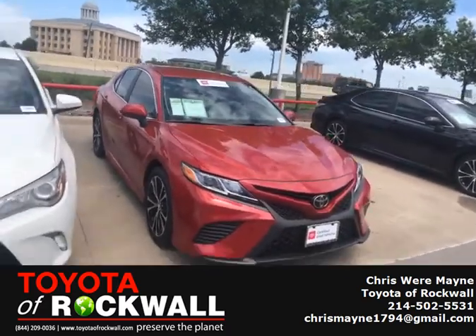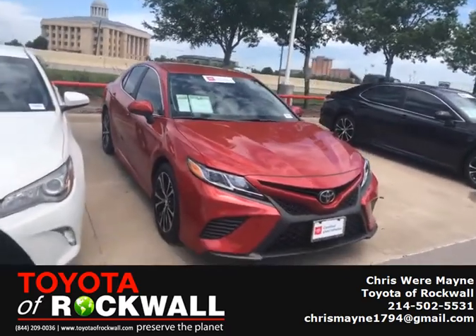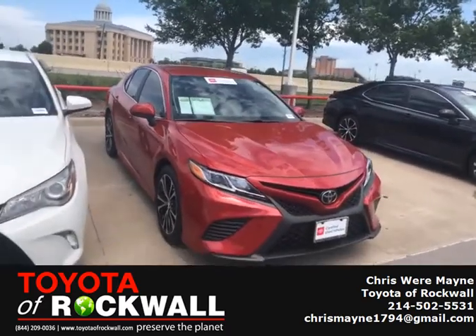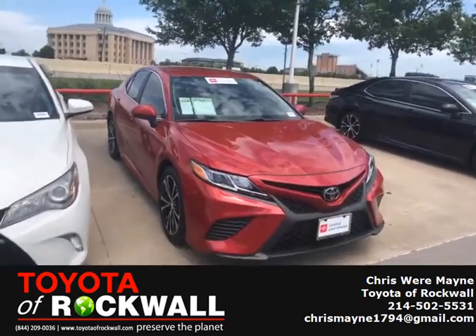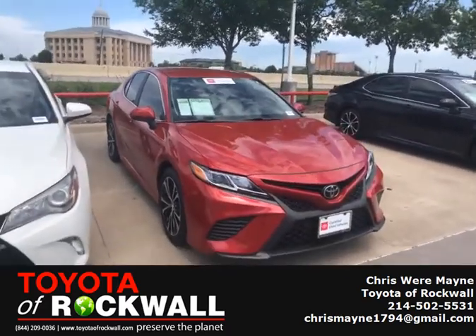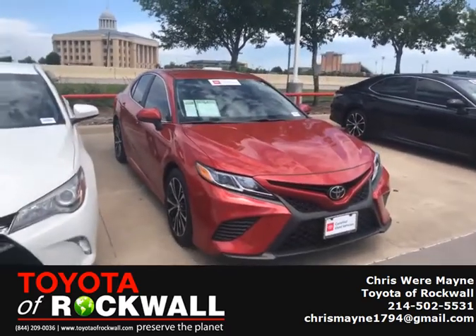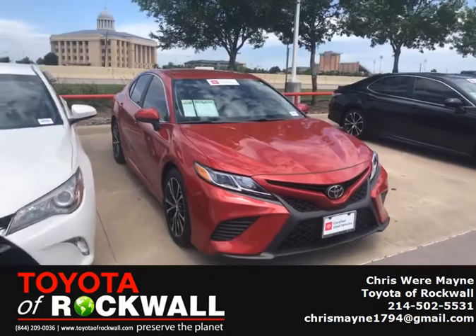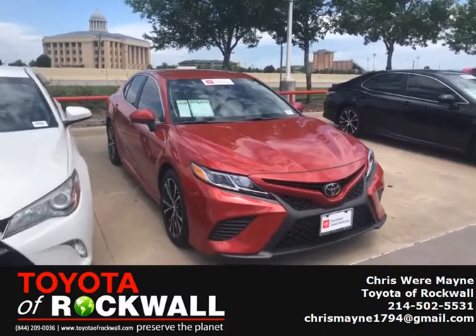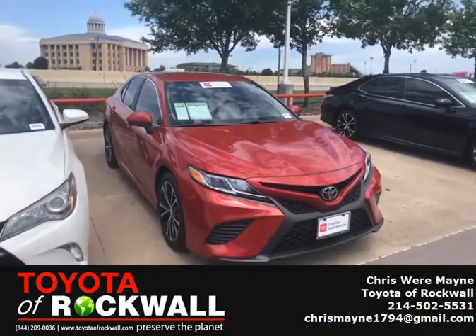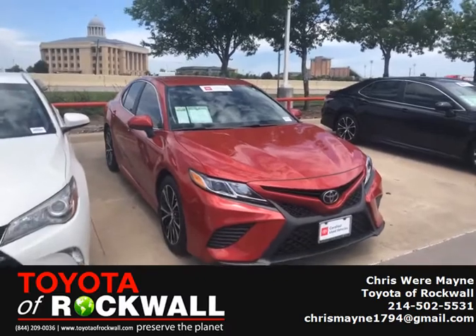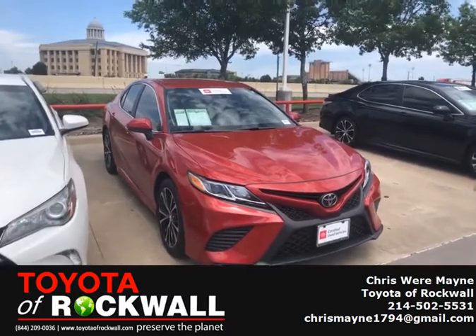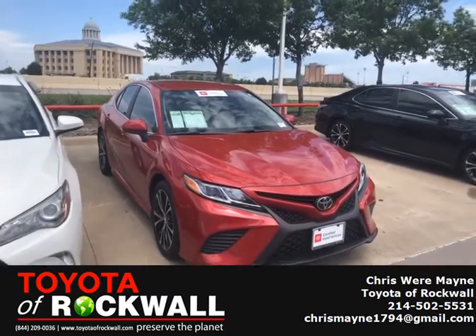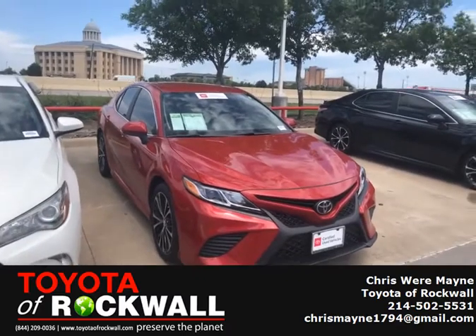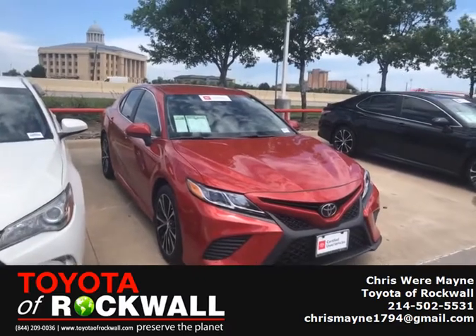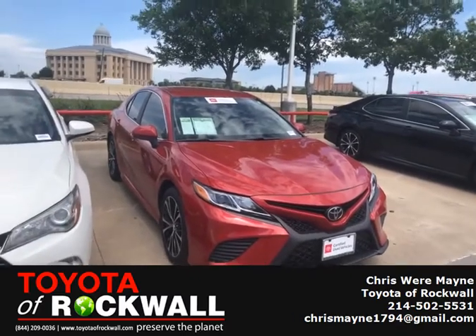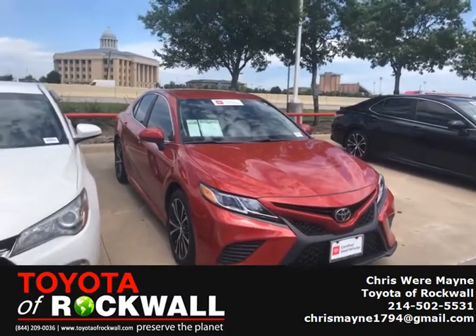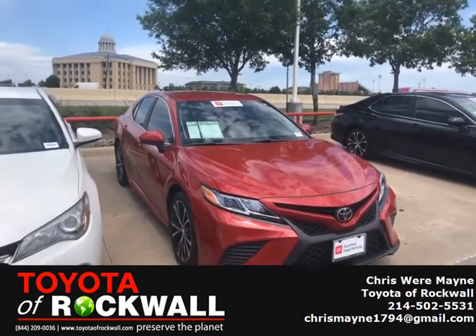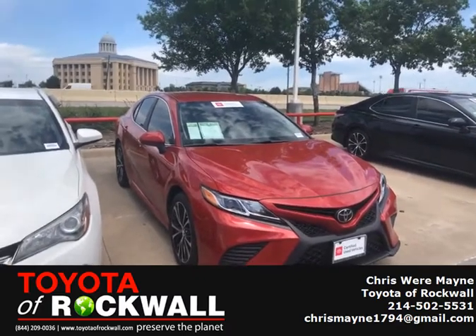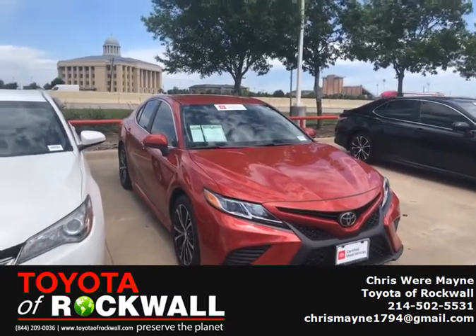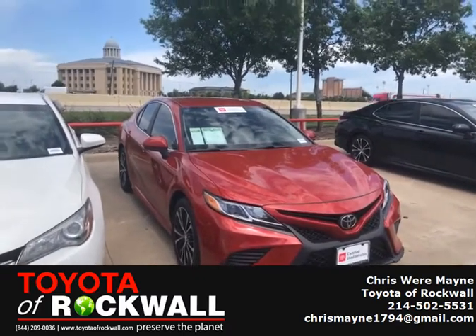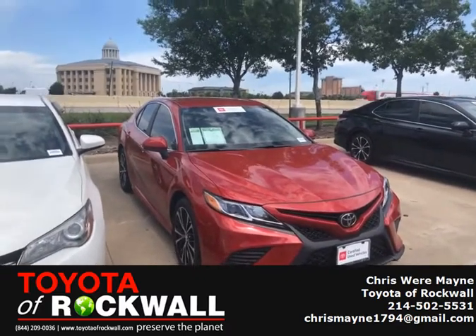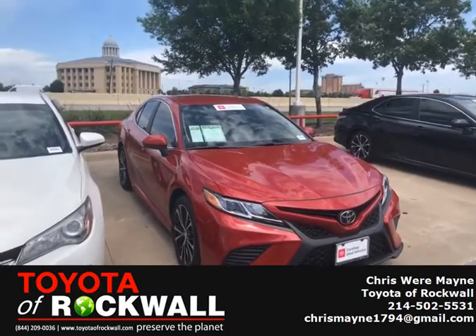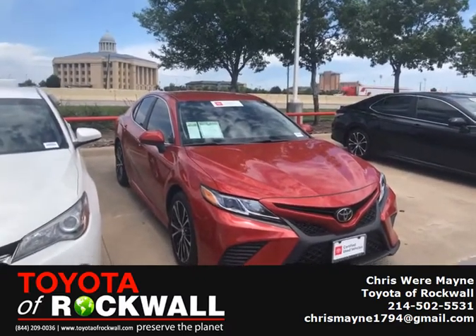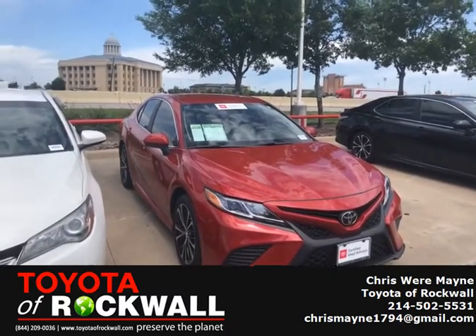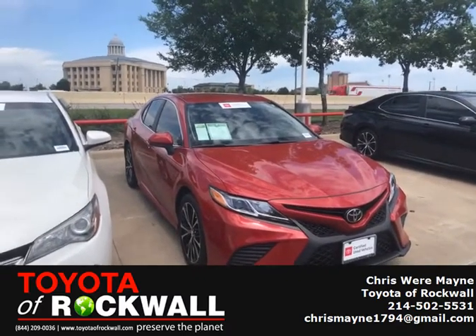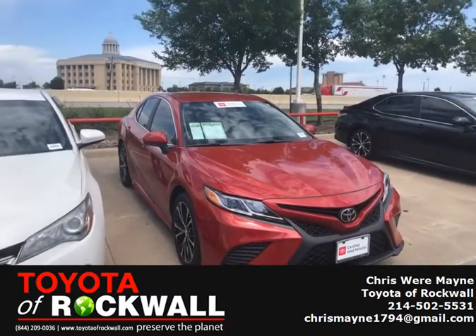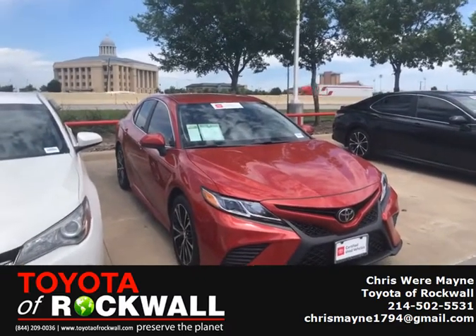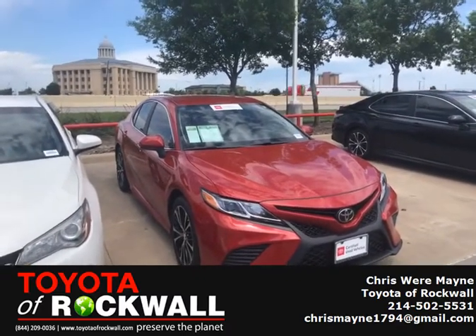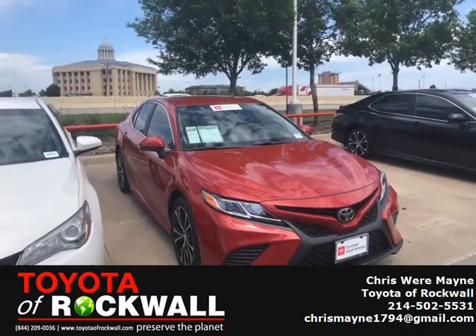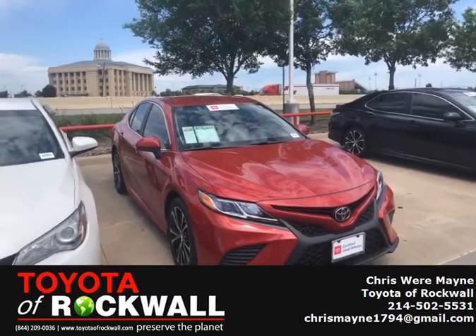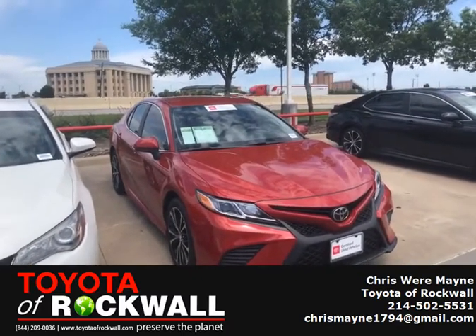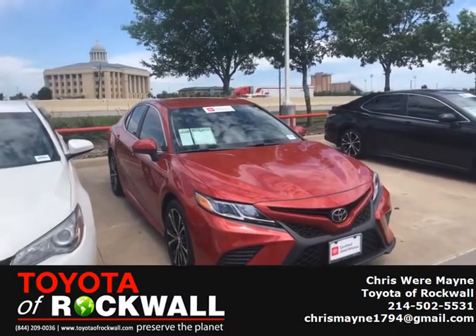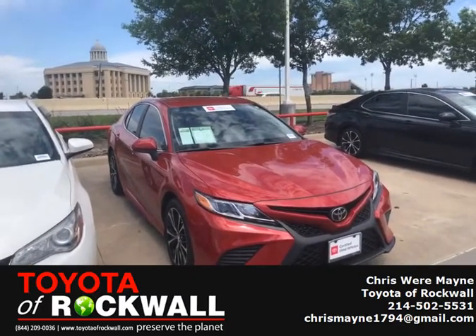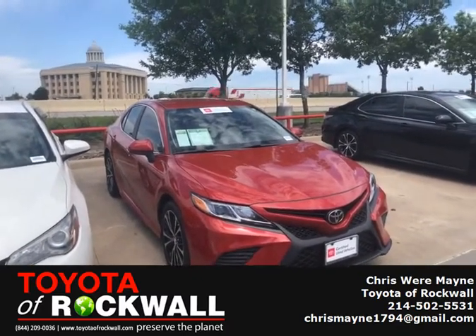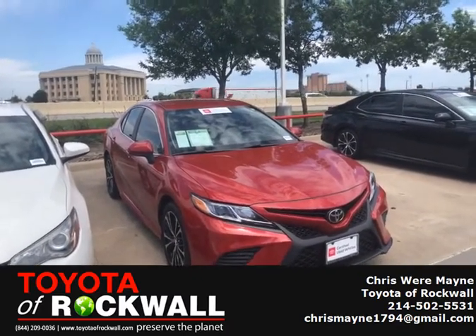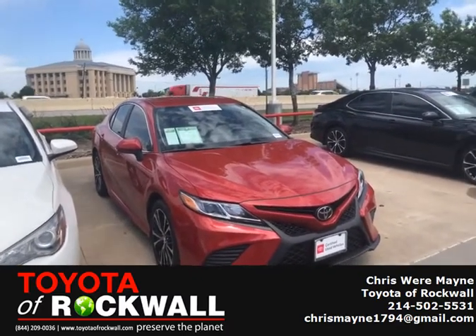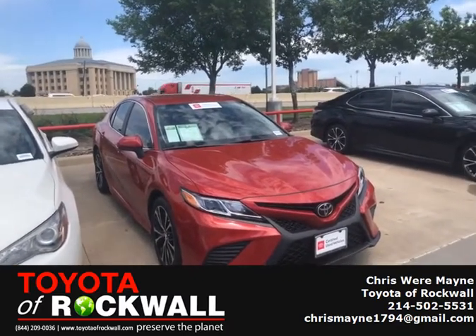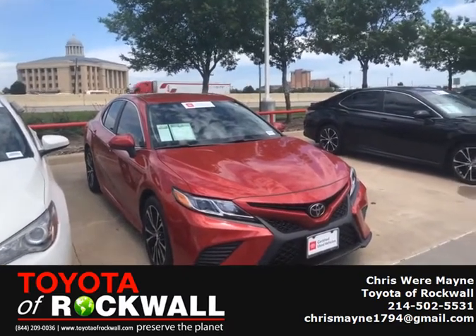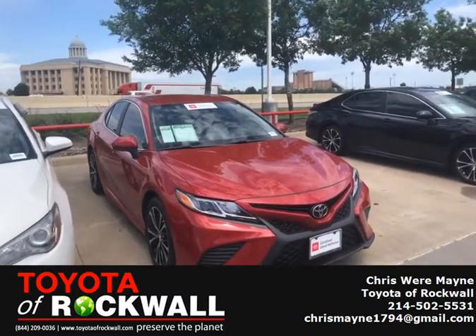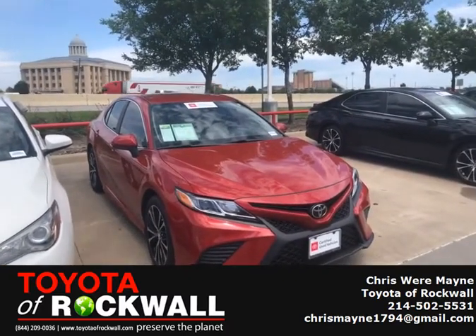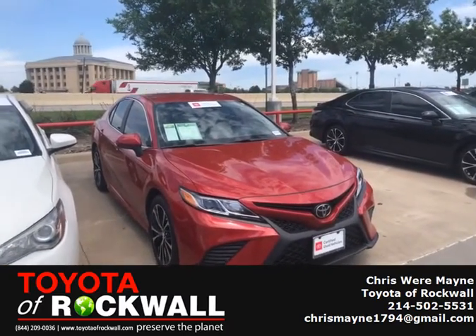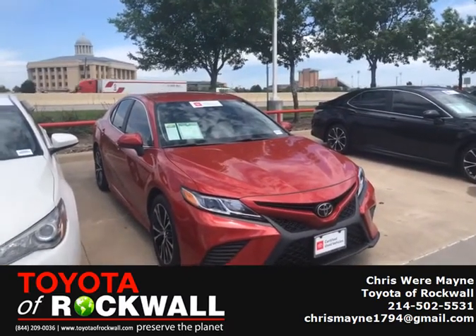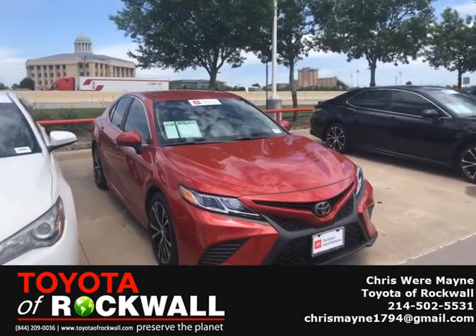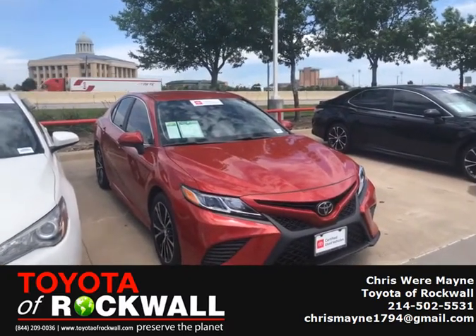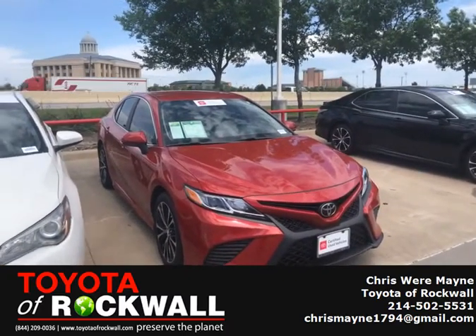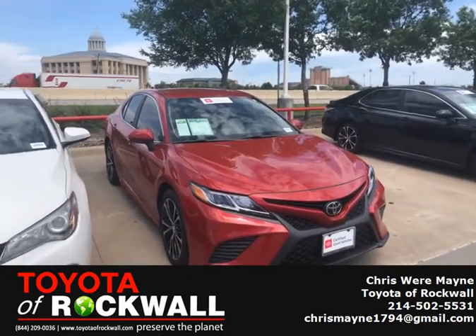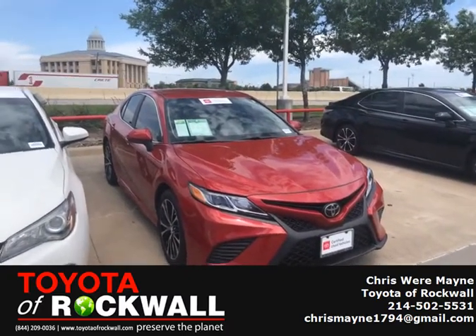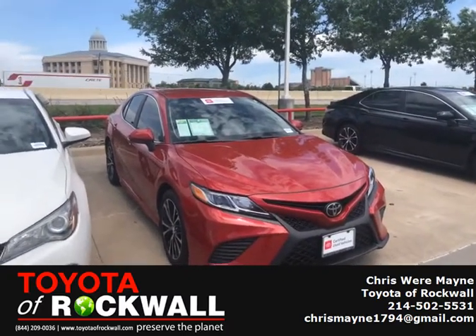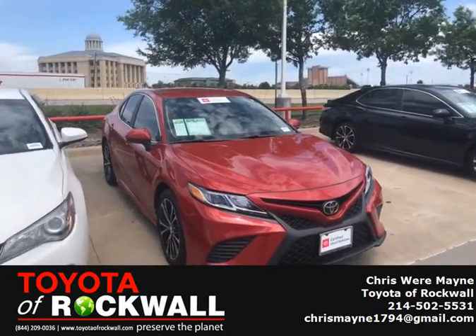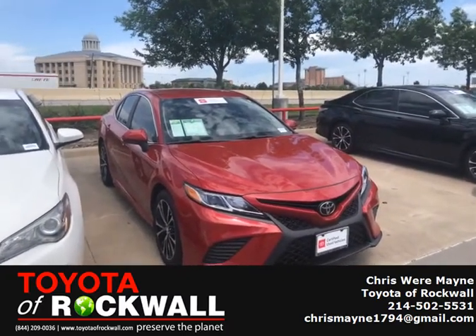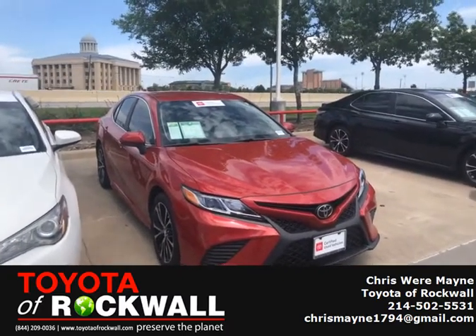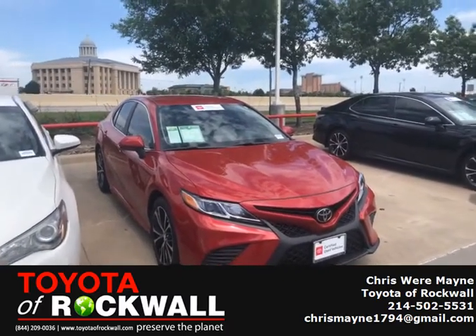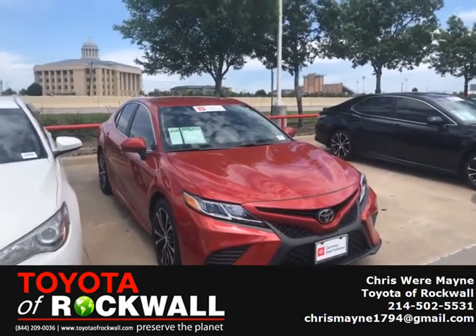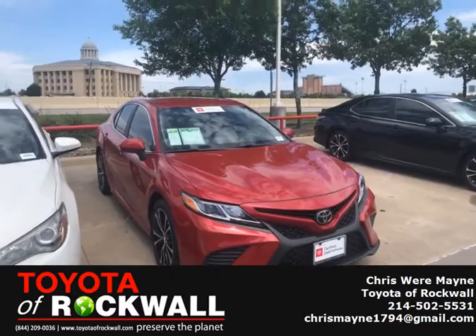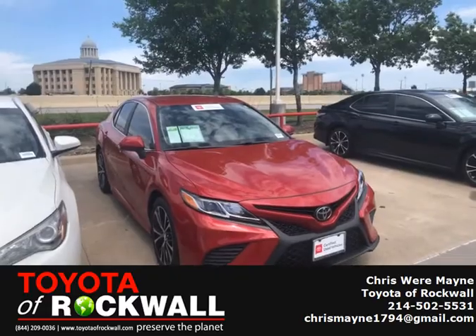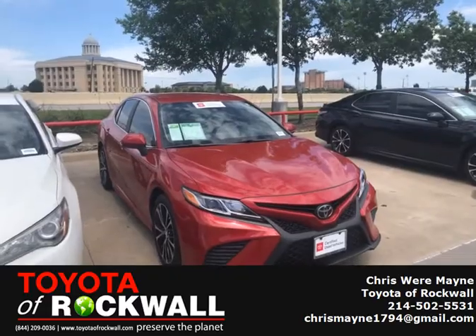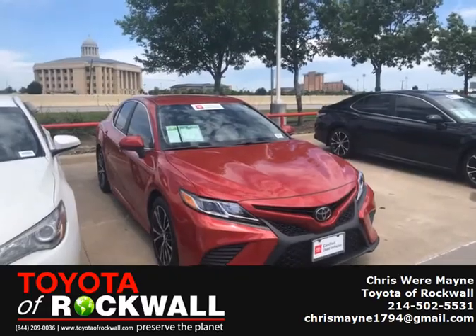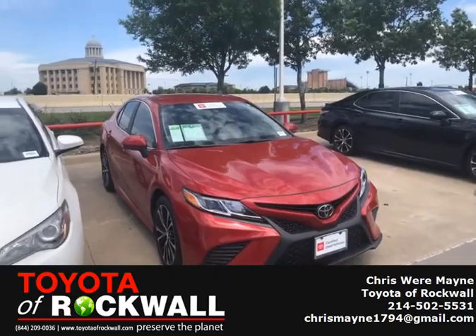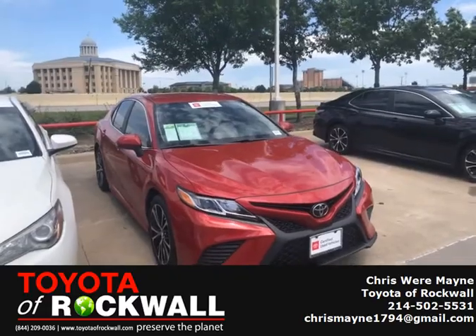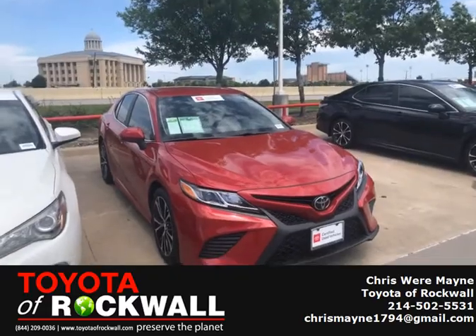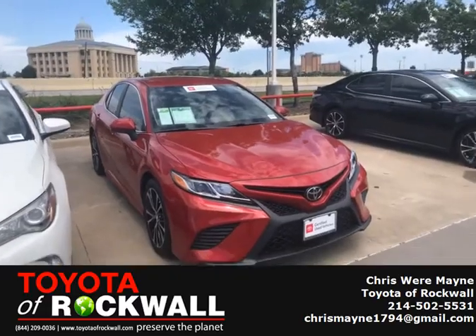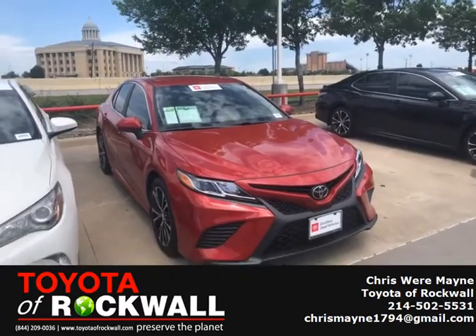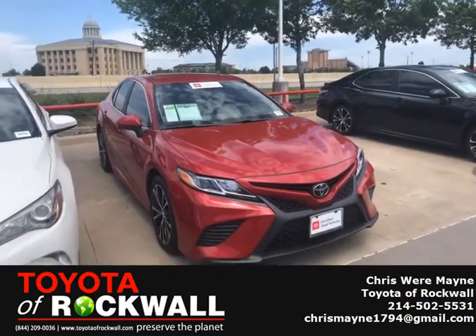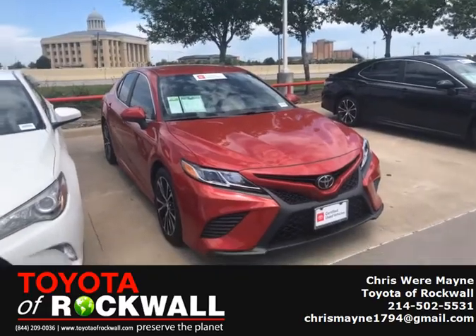If you guys want to come see me and take it for a test drive, call me at 214-502-5531. Y'all have a great day.